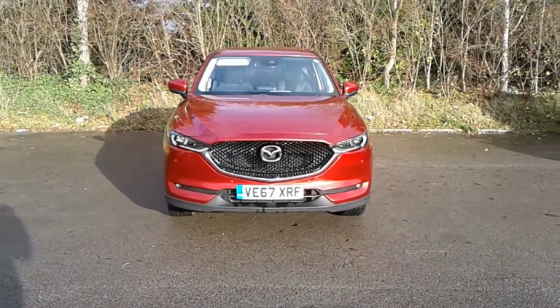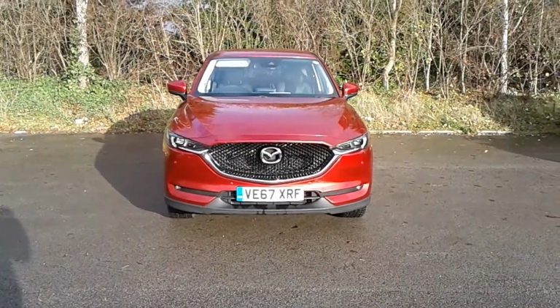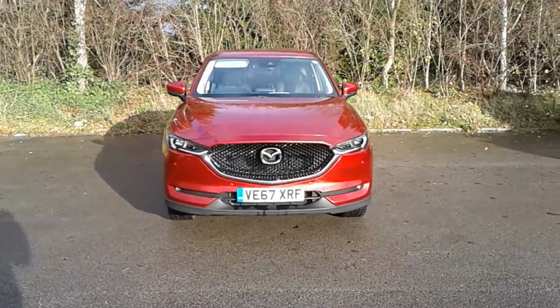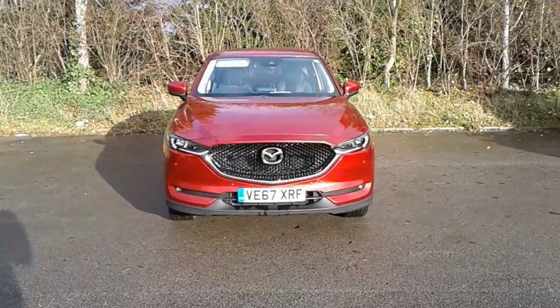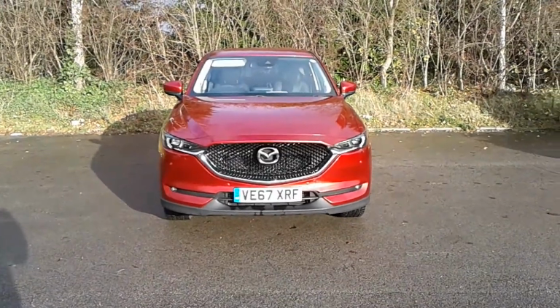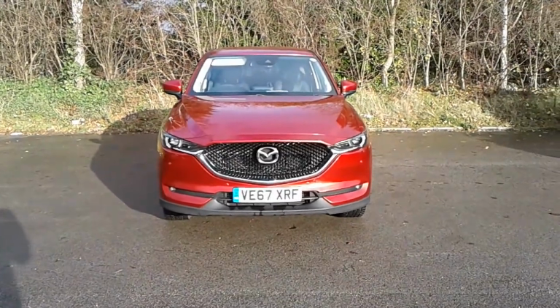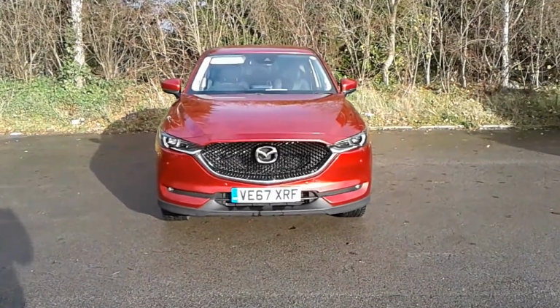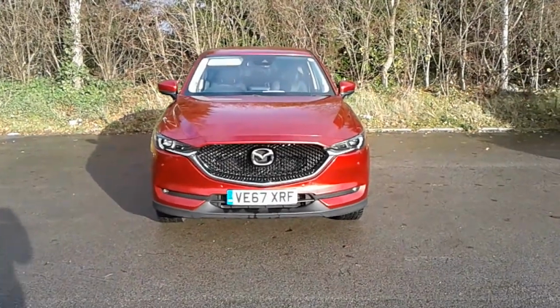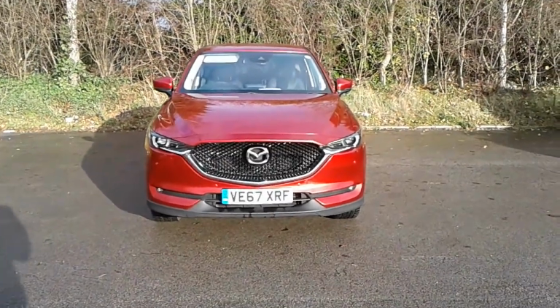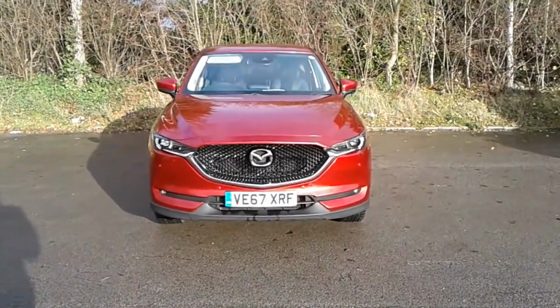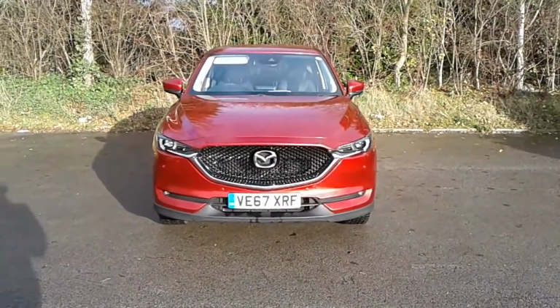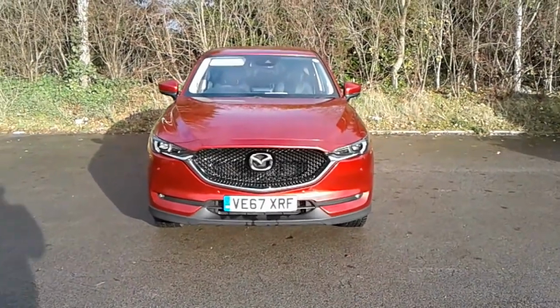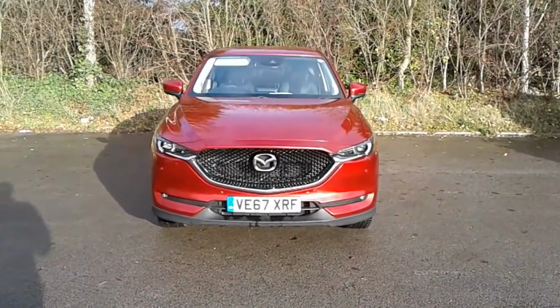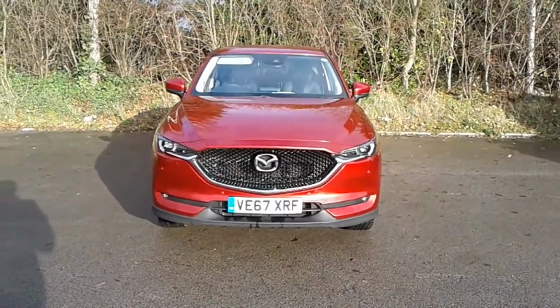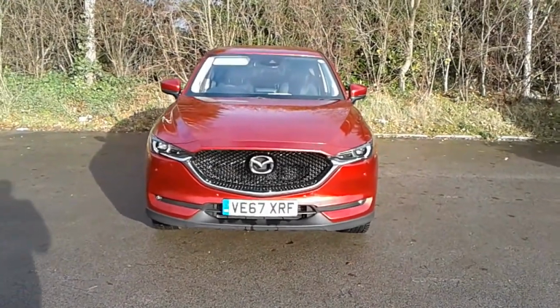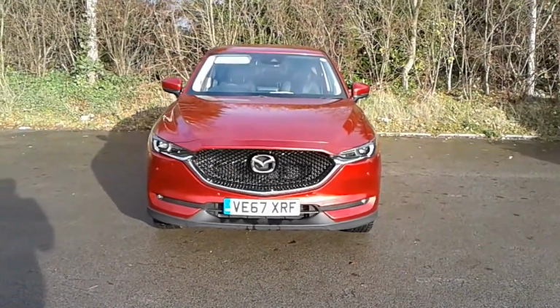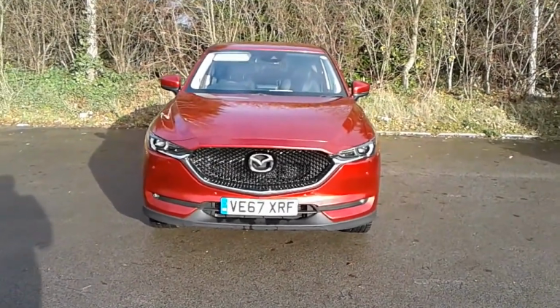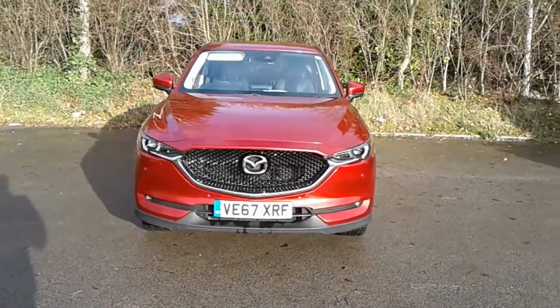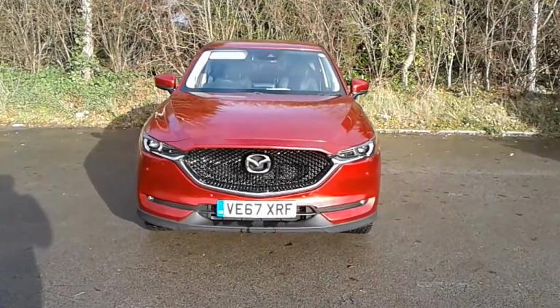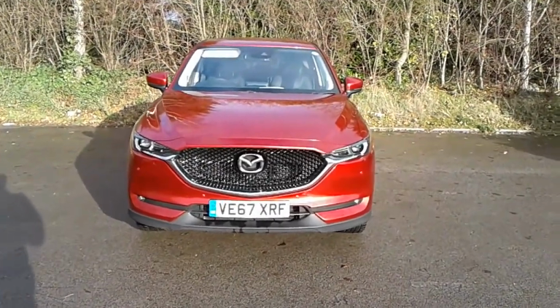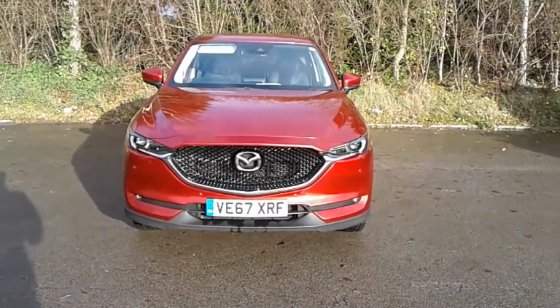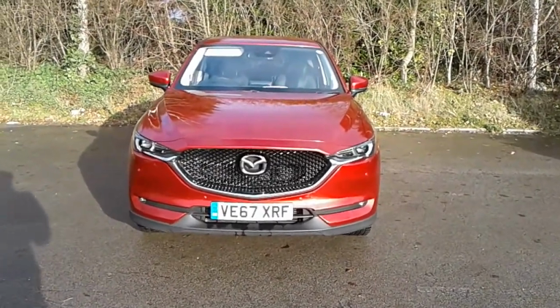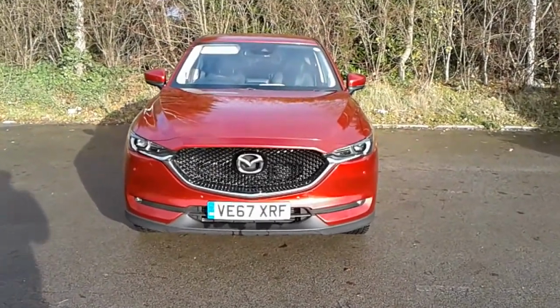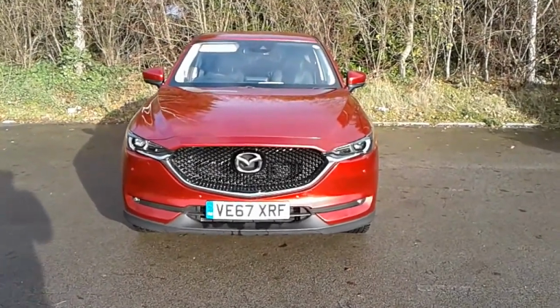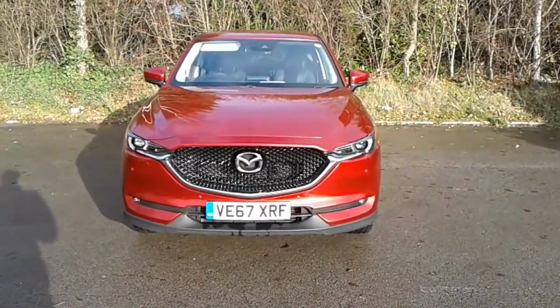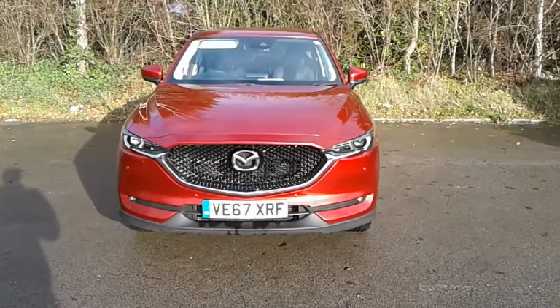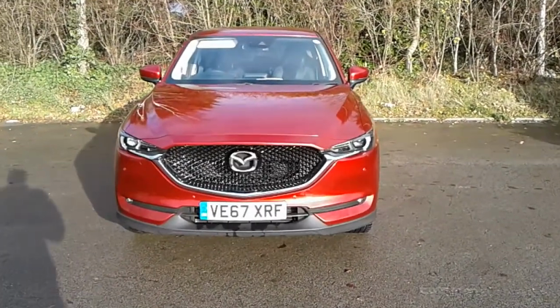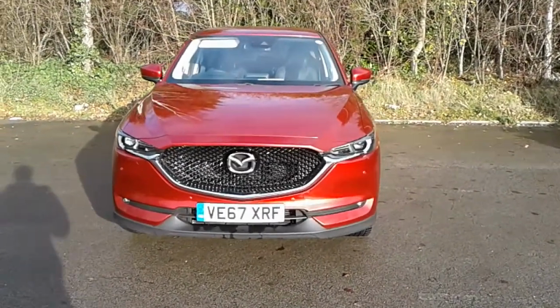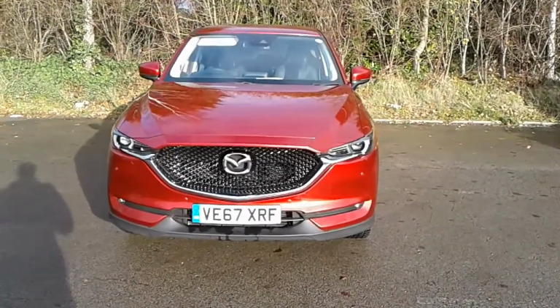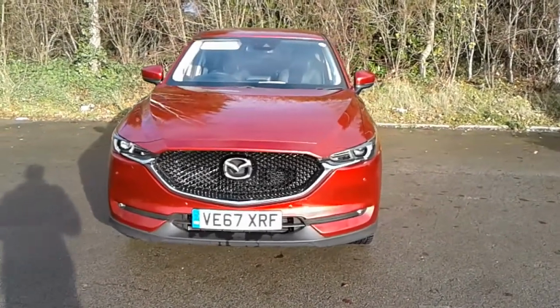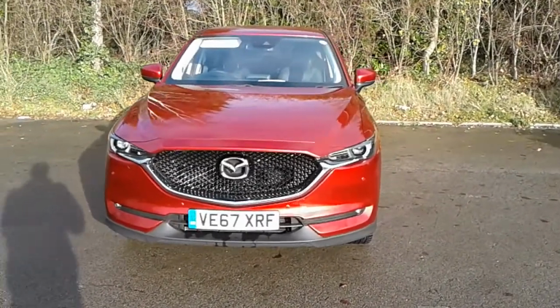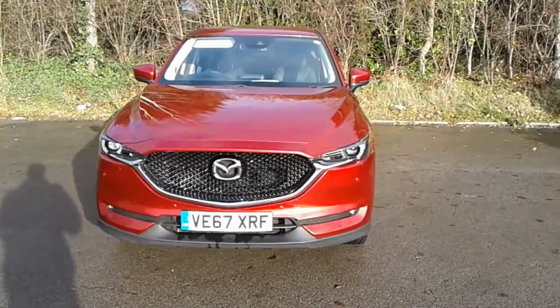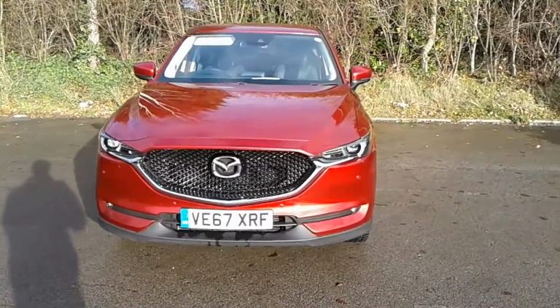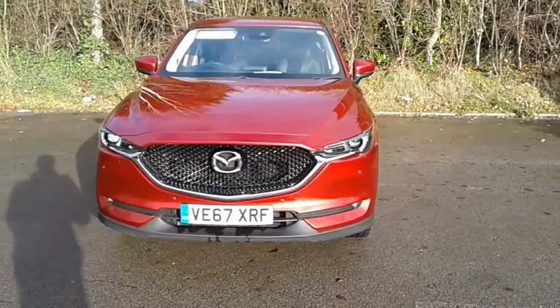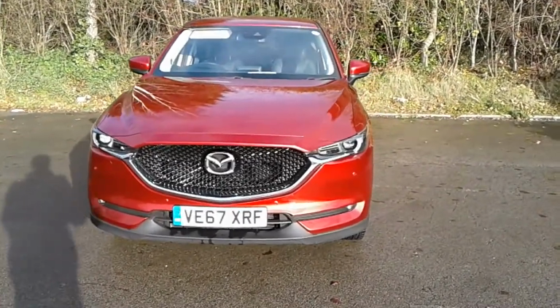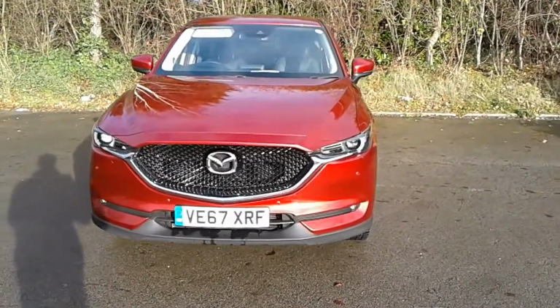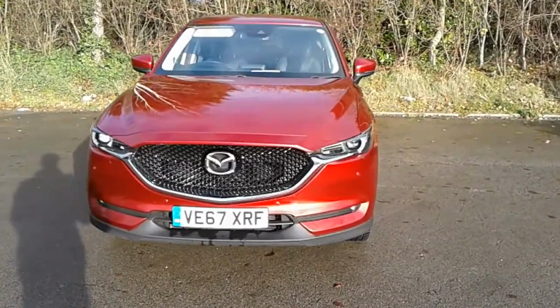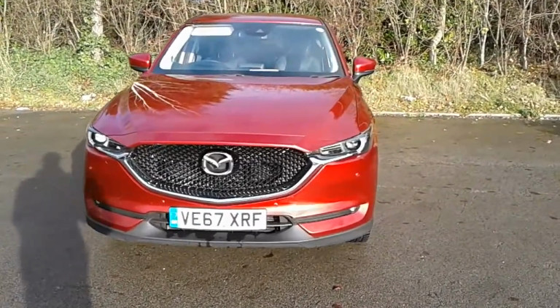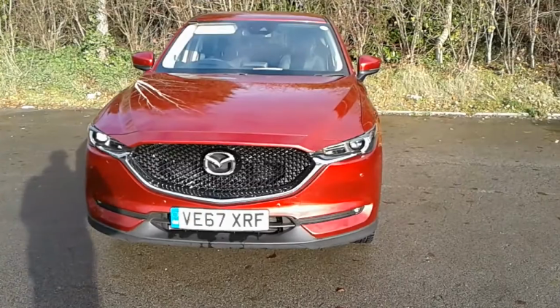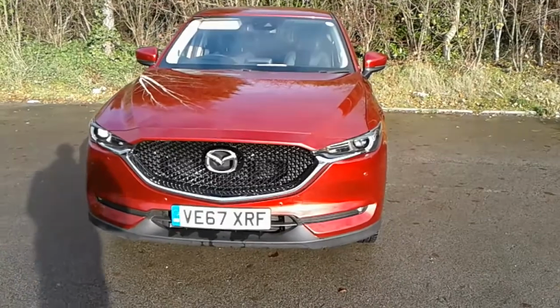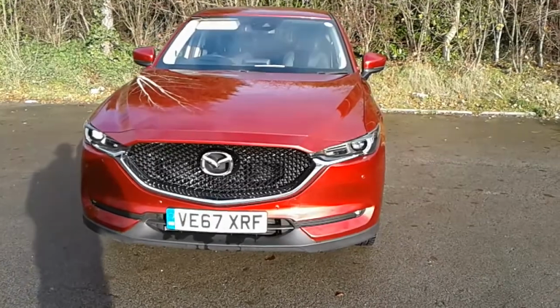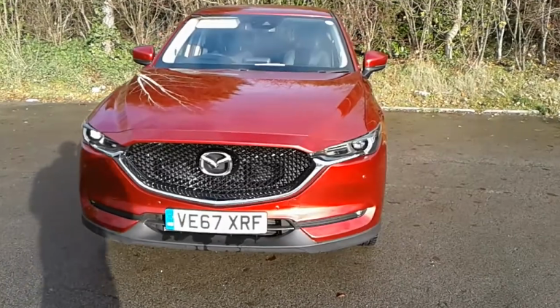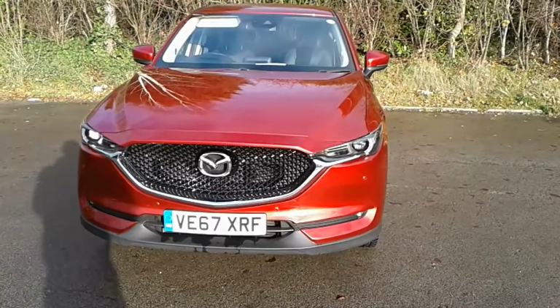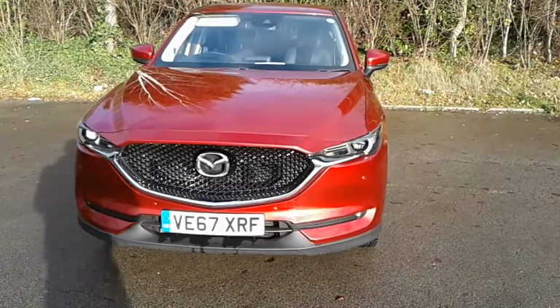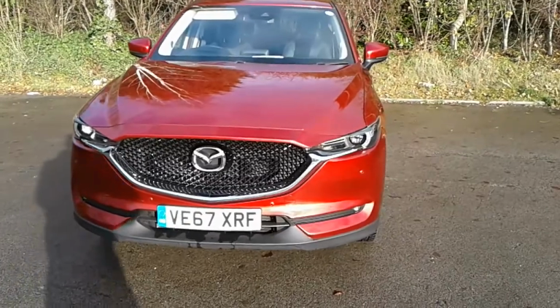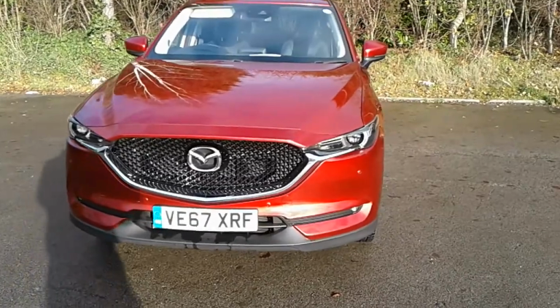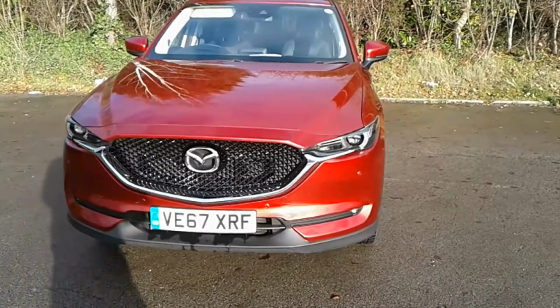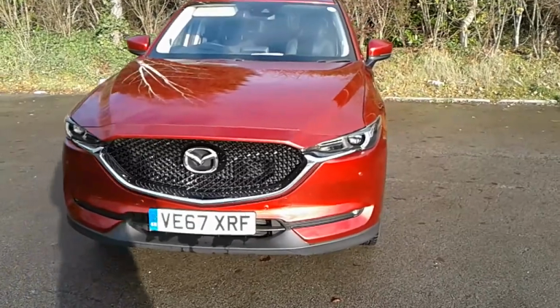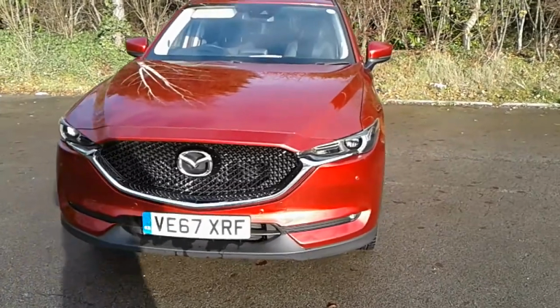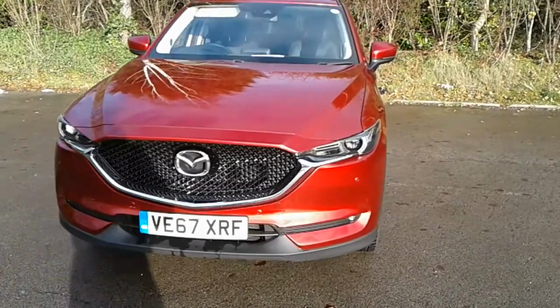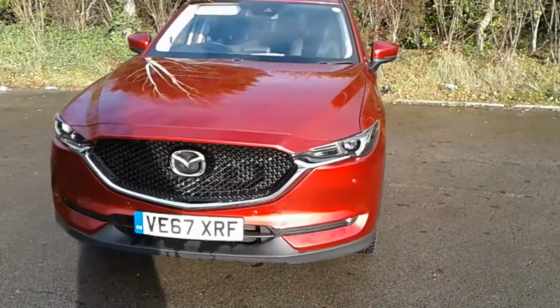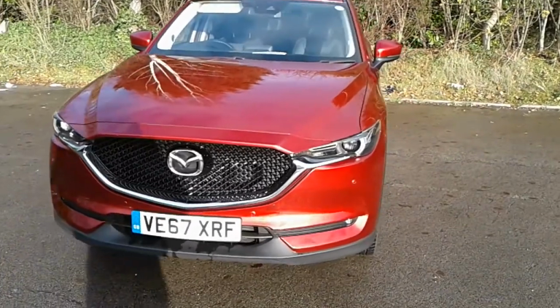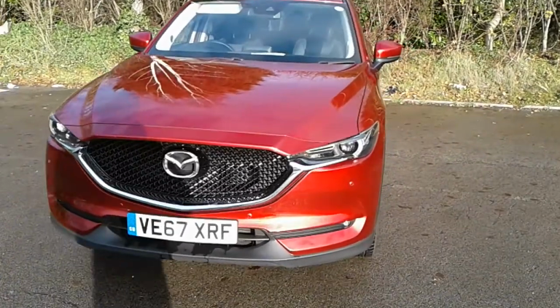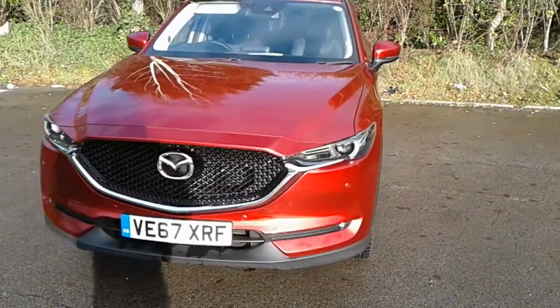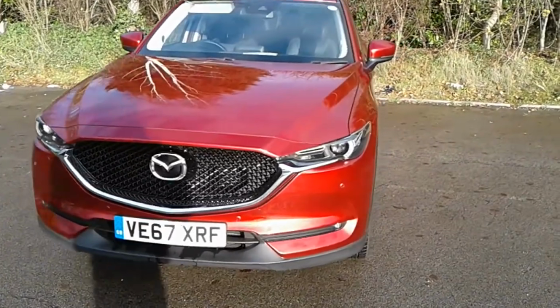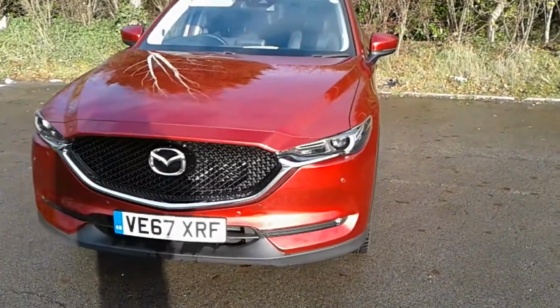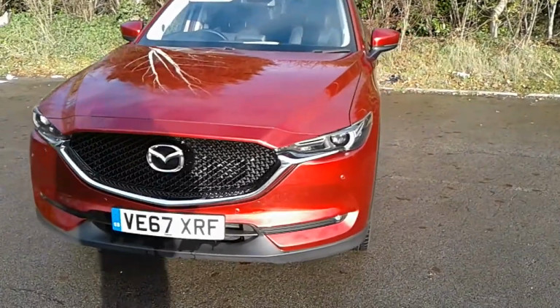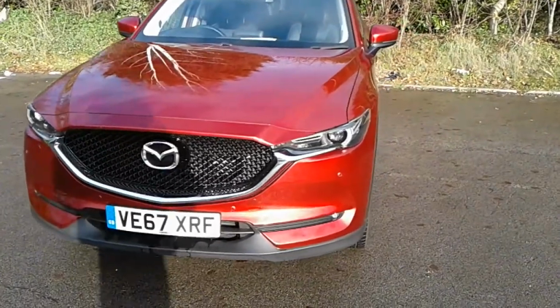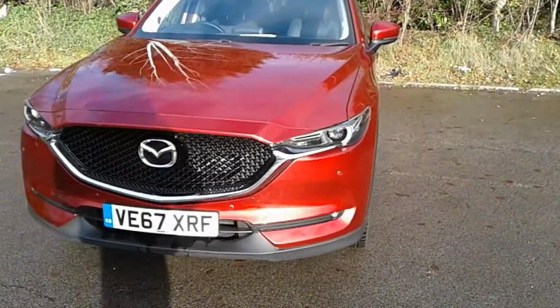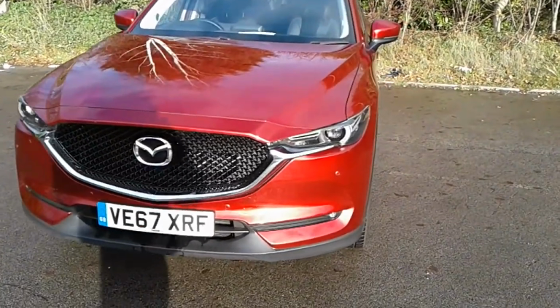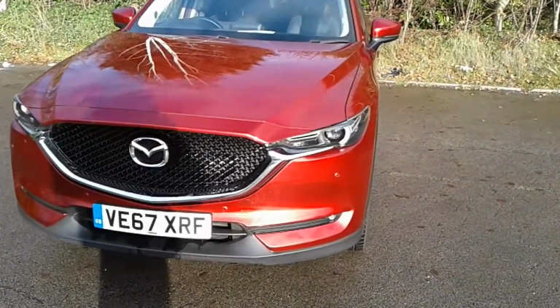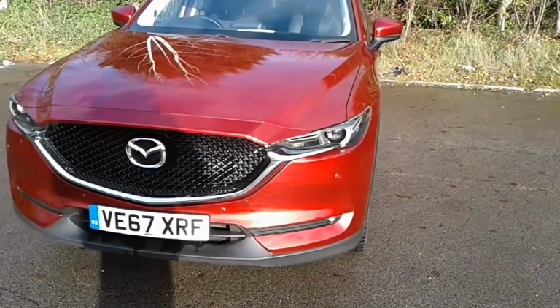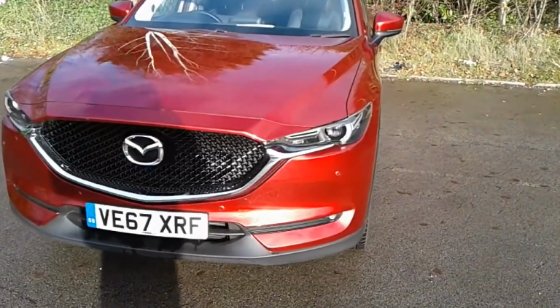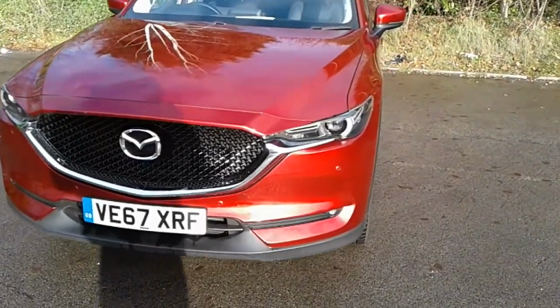Welcome to Pentagon Mazda at Lincoln Tritton Road. Here we have a 67 plate Mazda CX-5 Sport Nav.